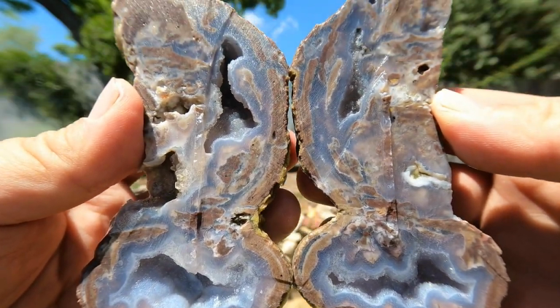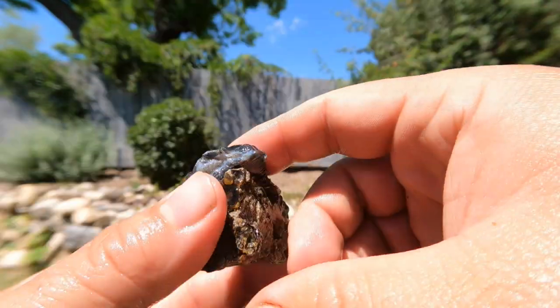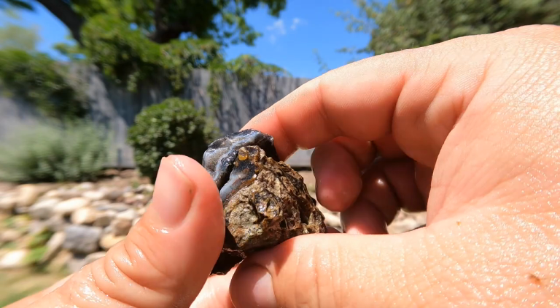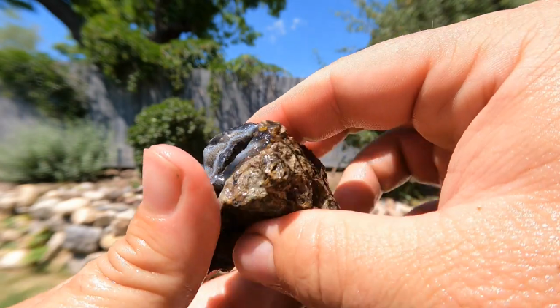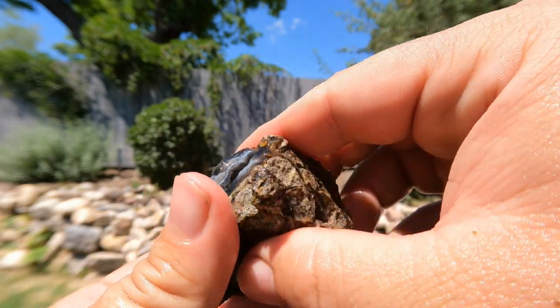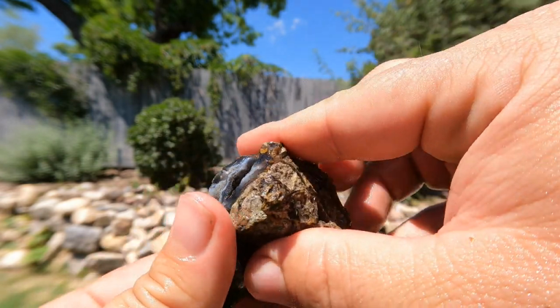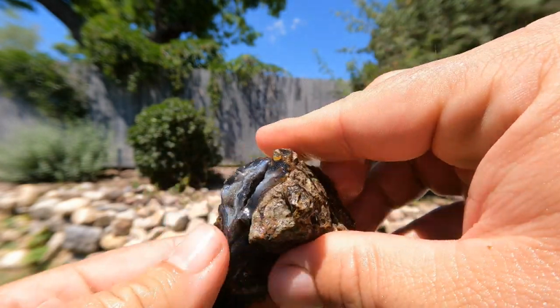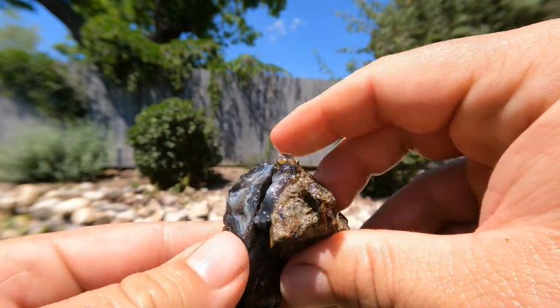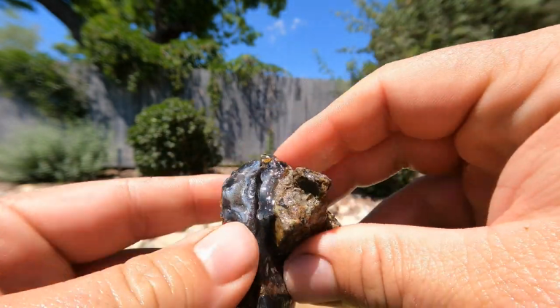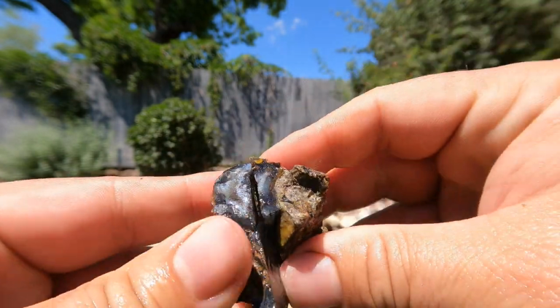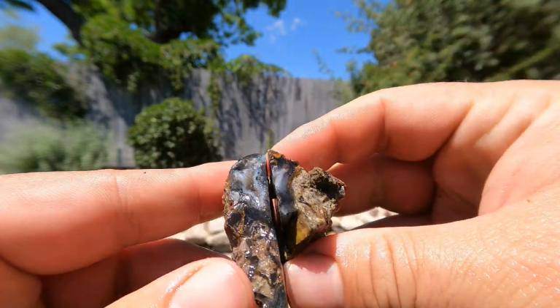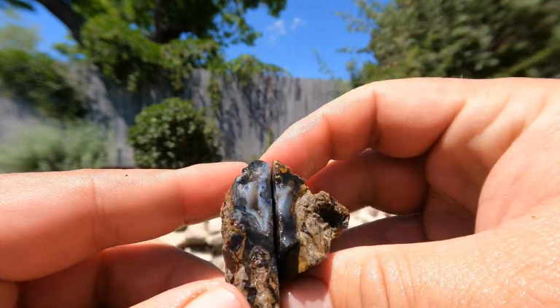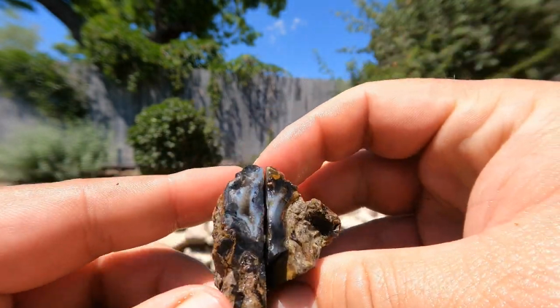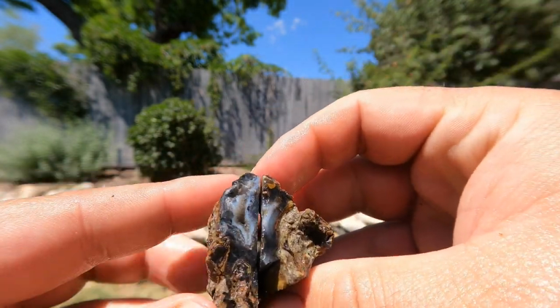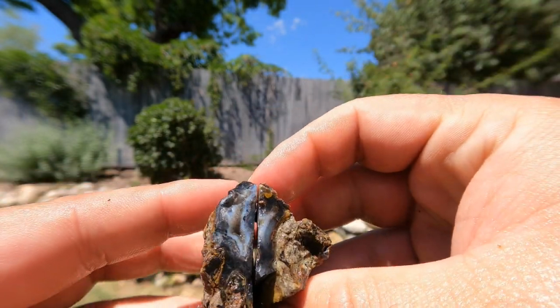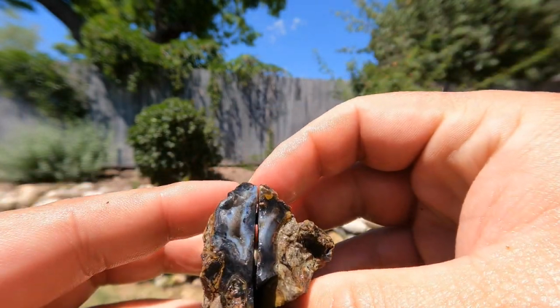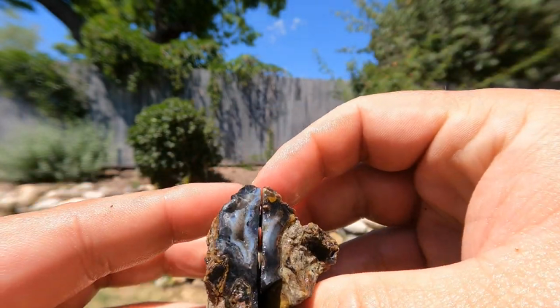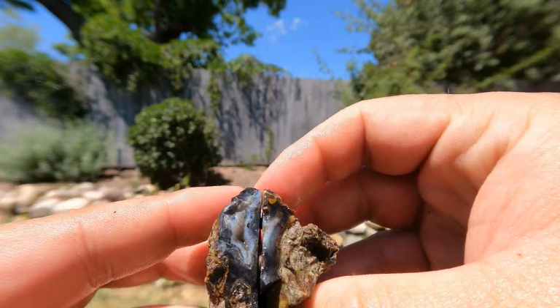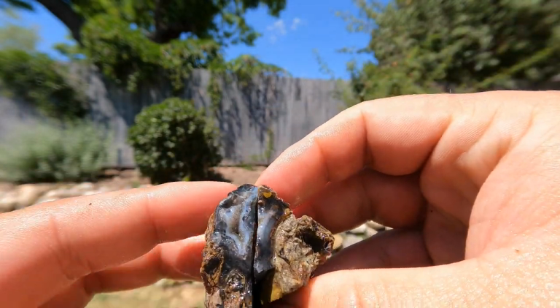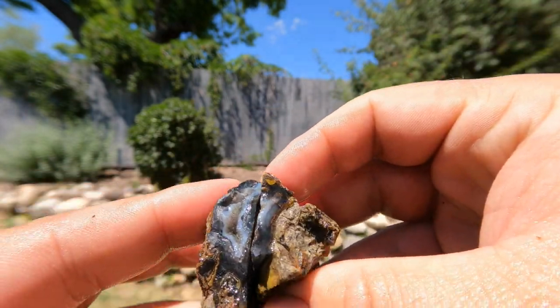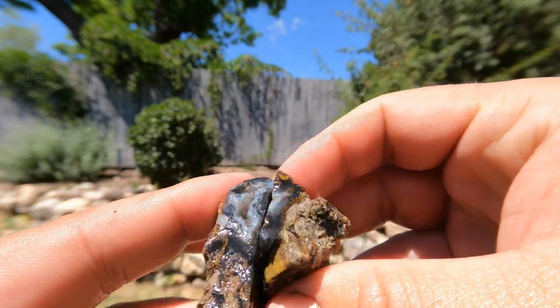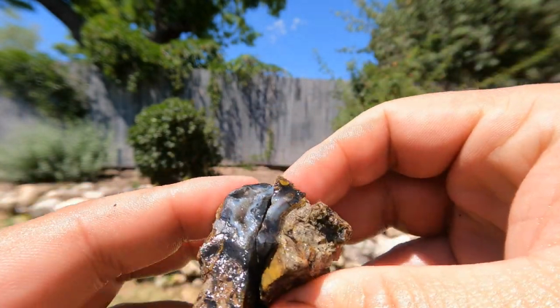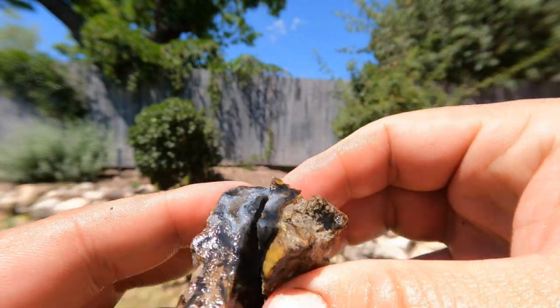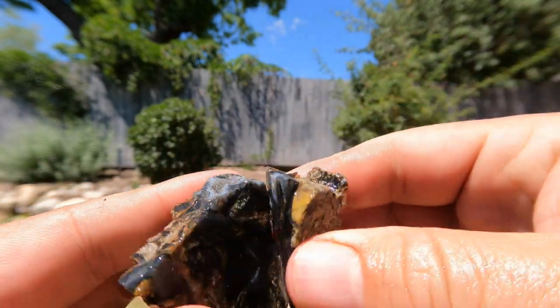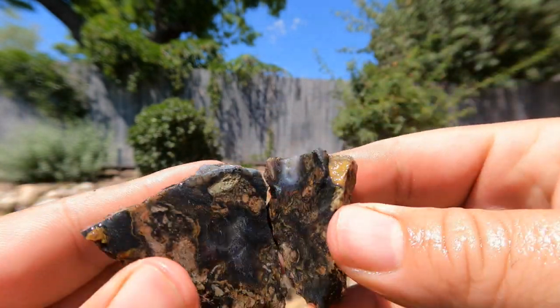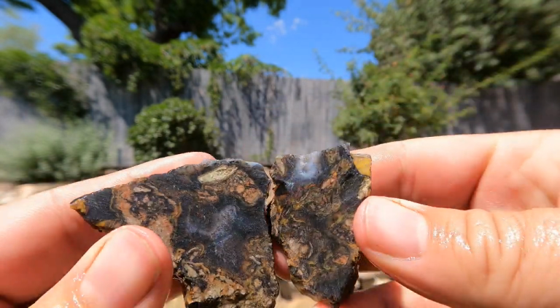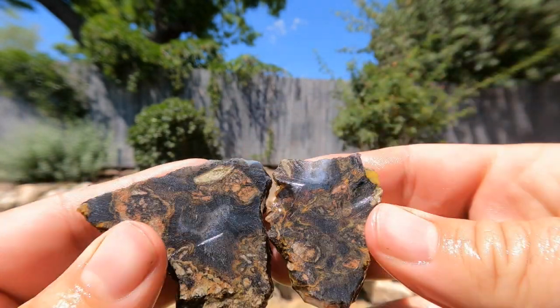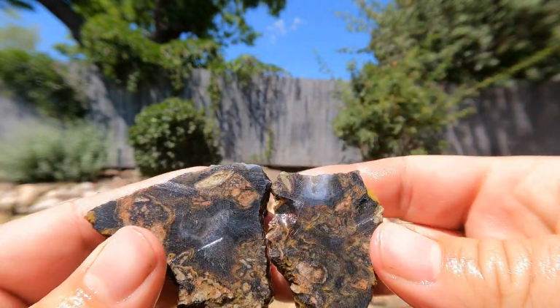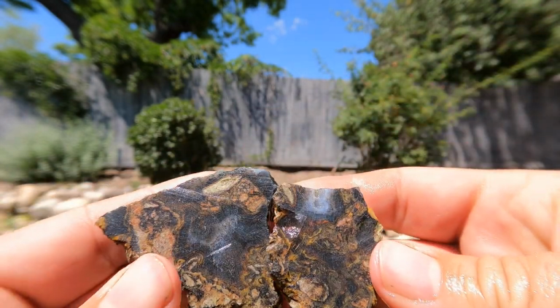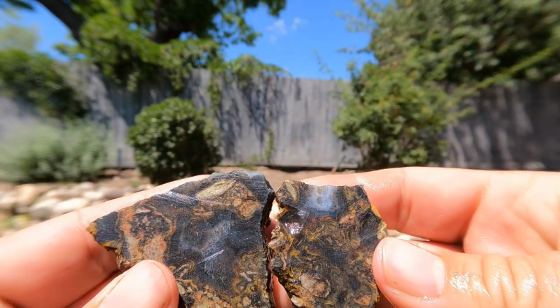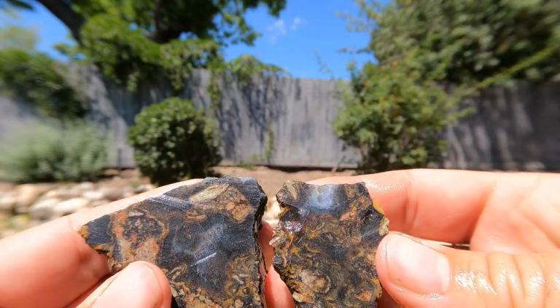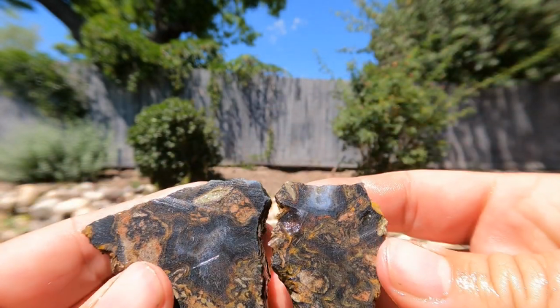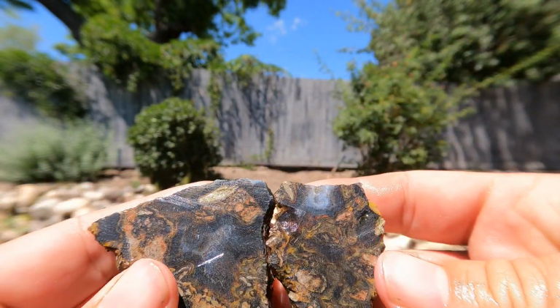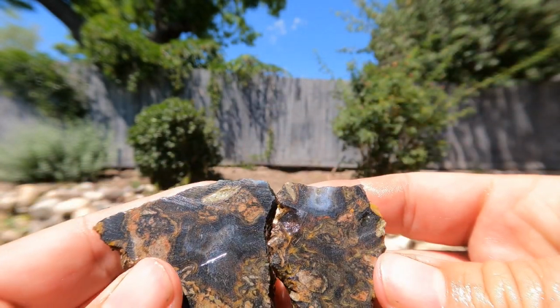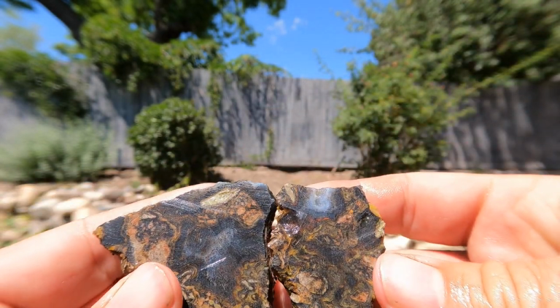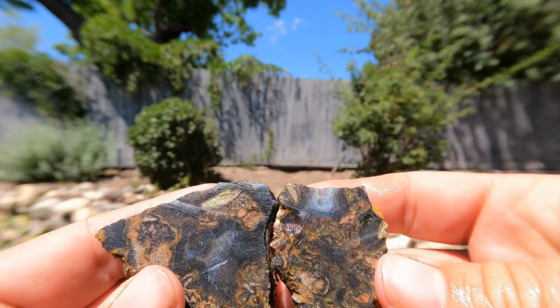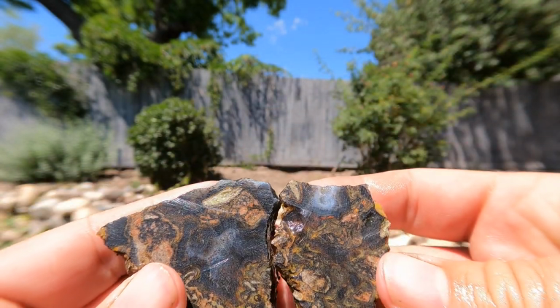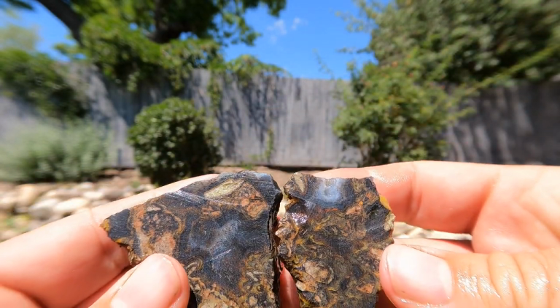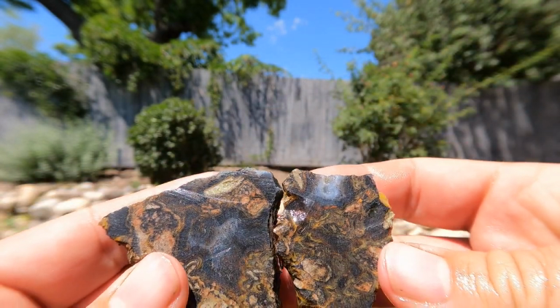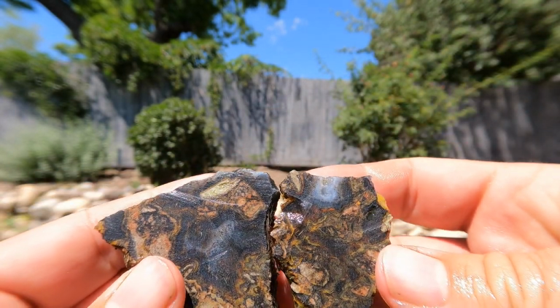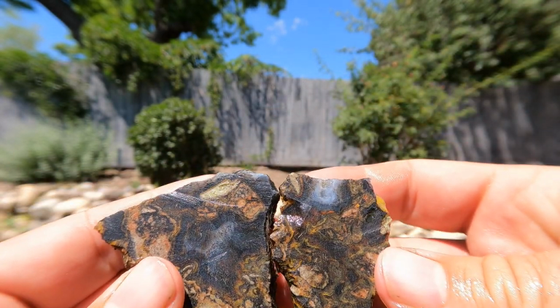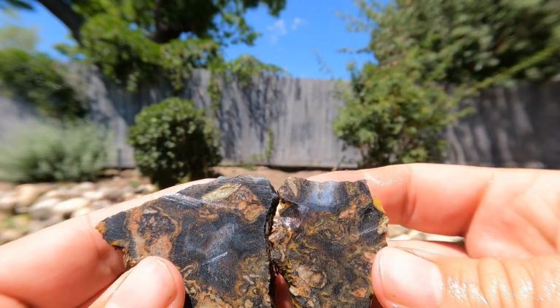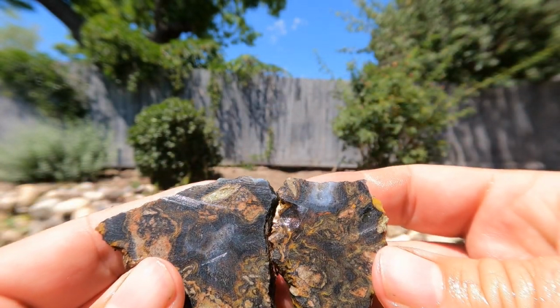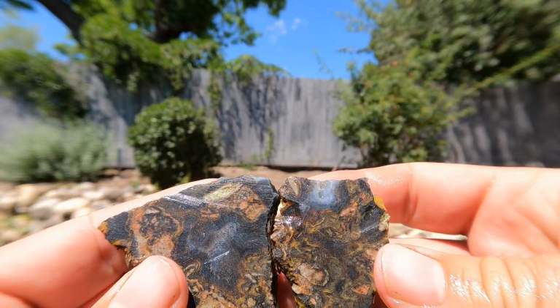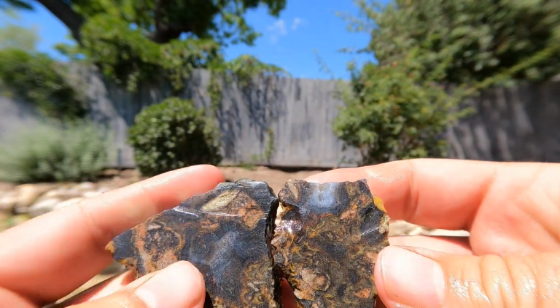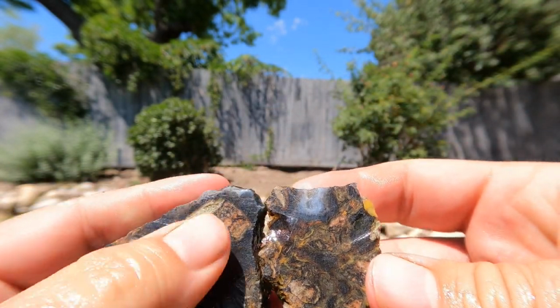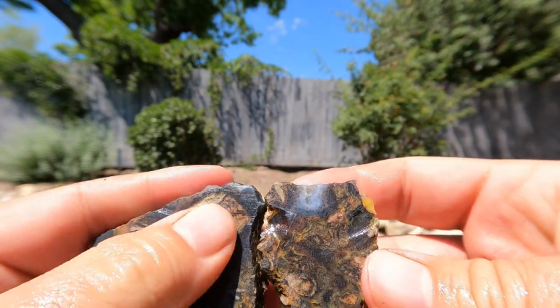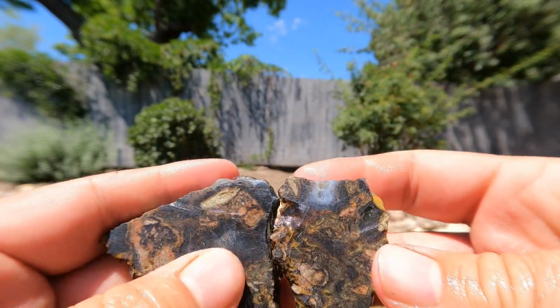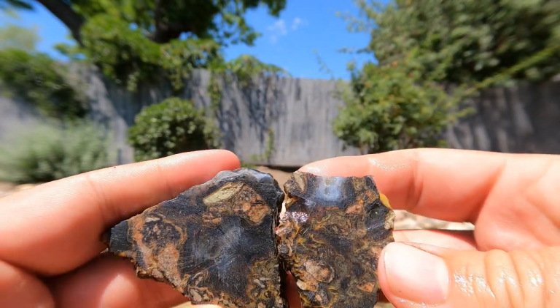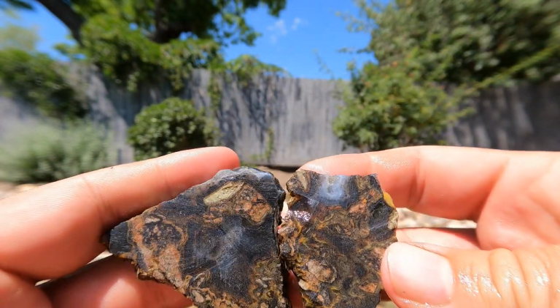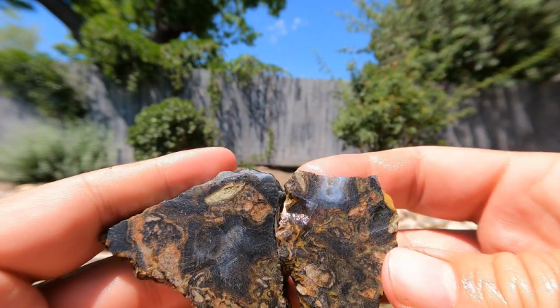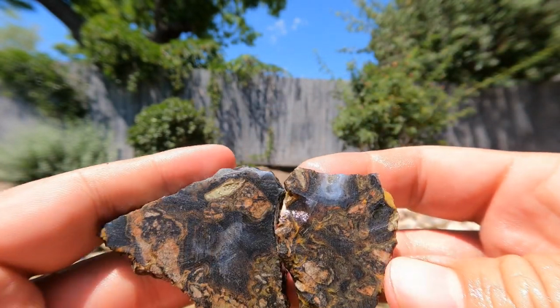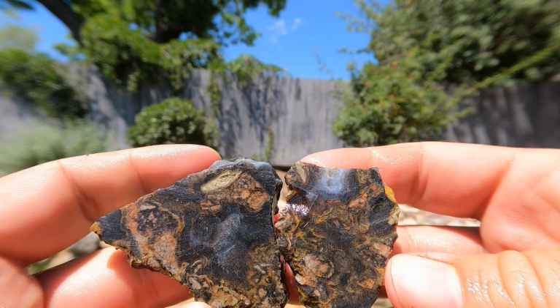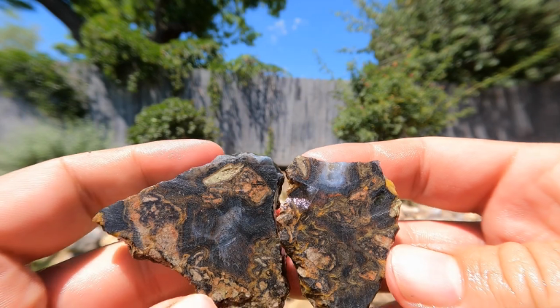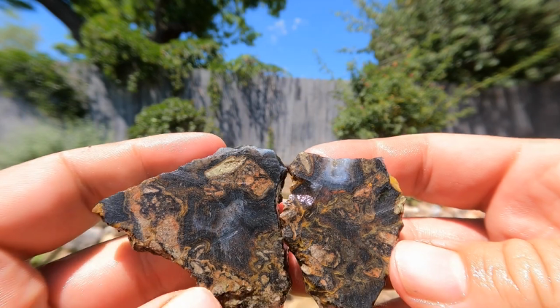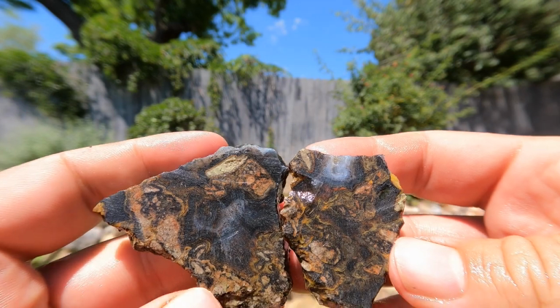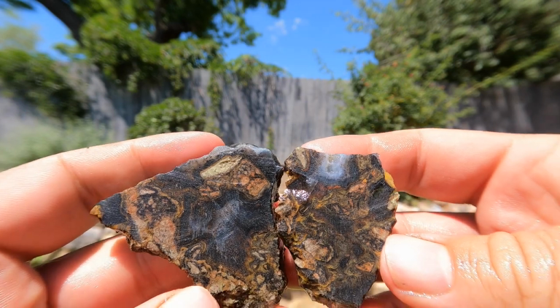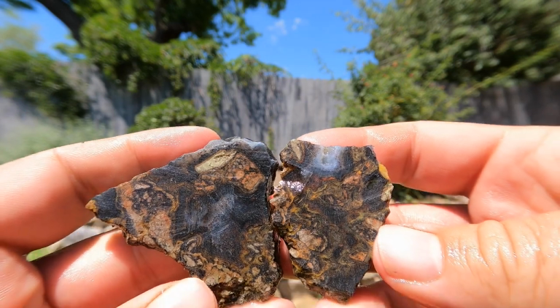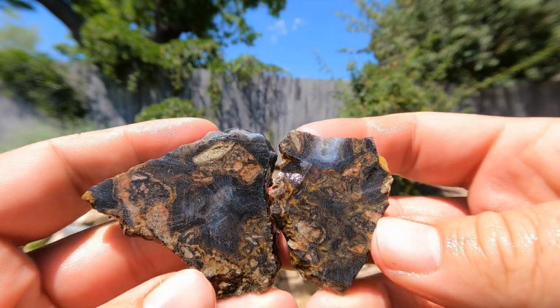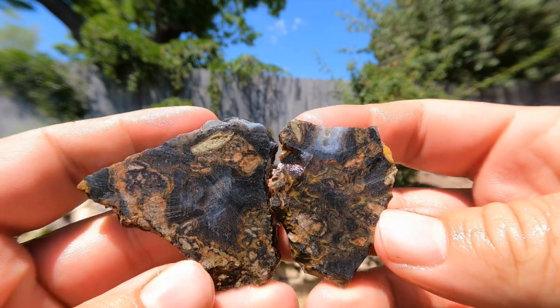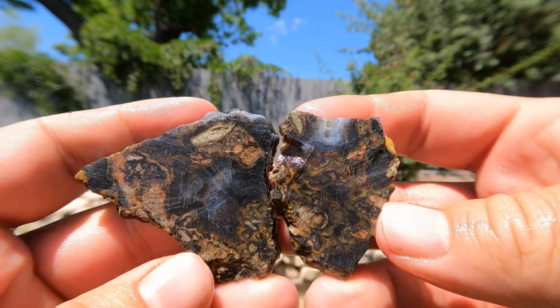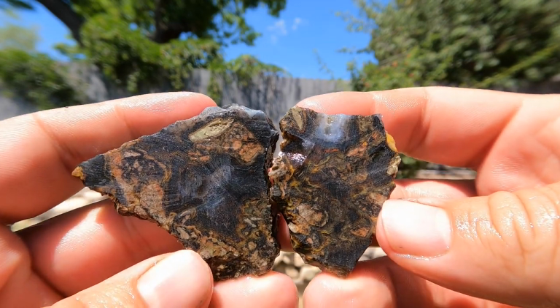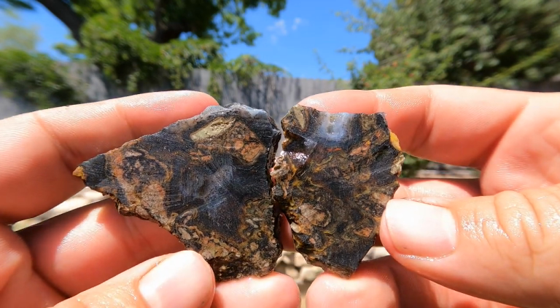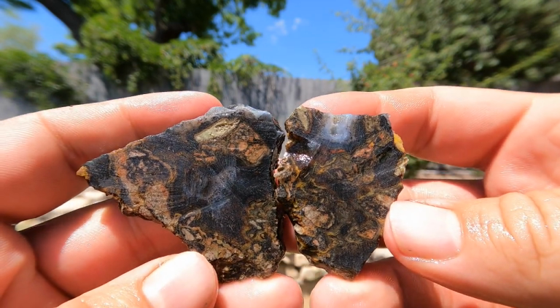Here's some more of that black agate from the van. Not too shabby — that's decent looking stuff.